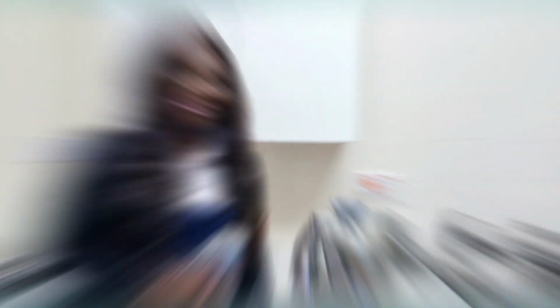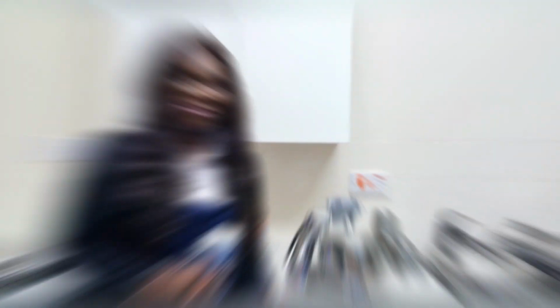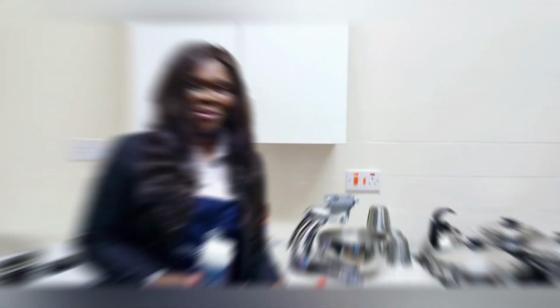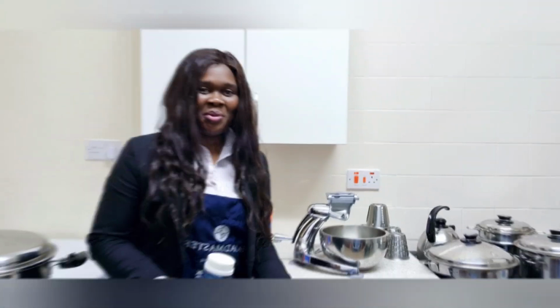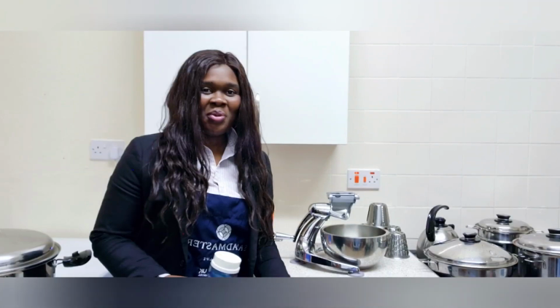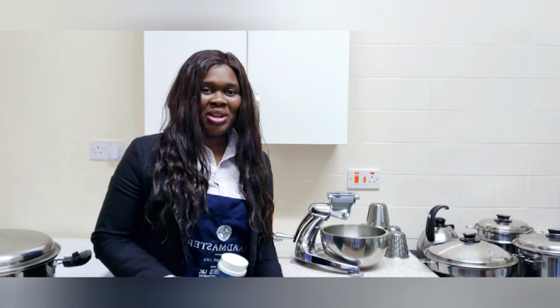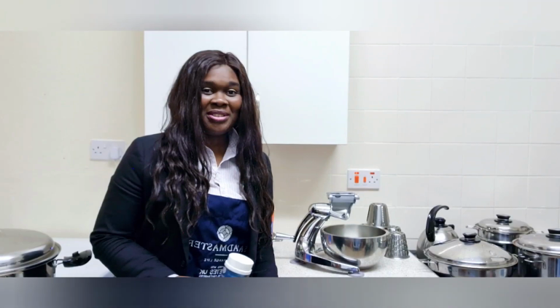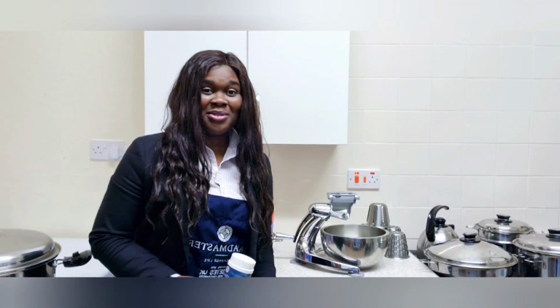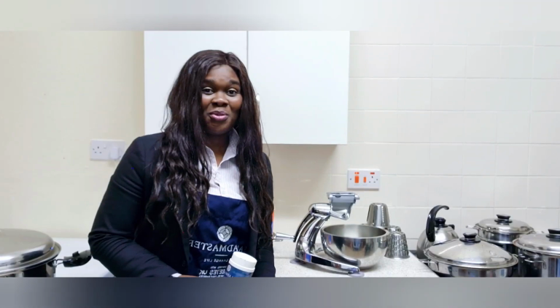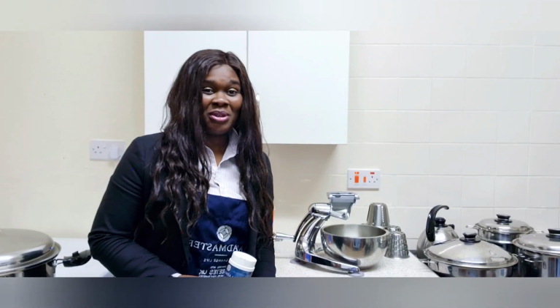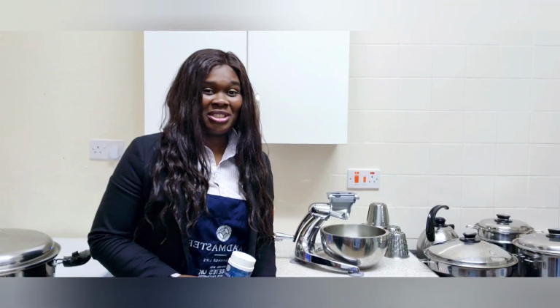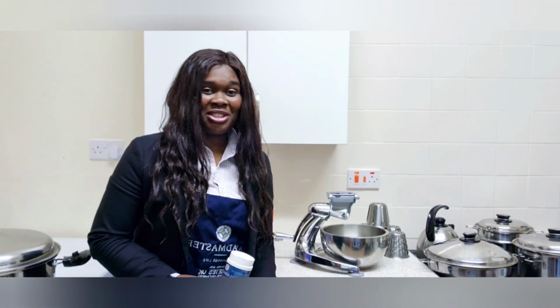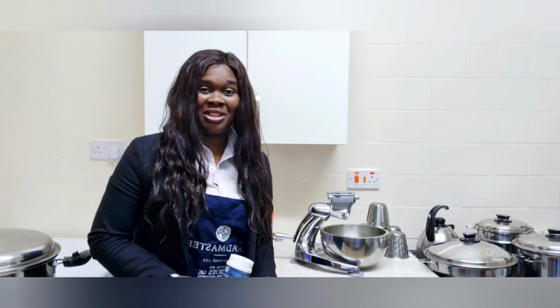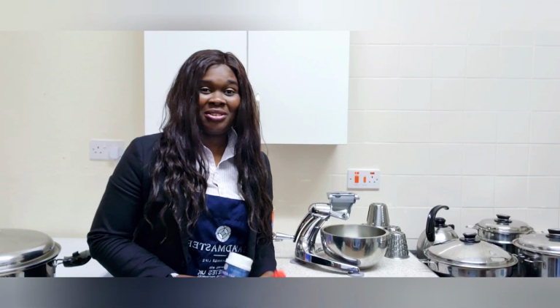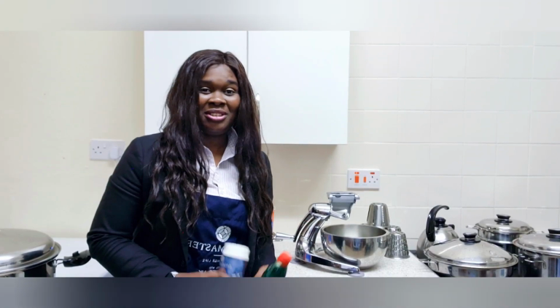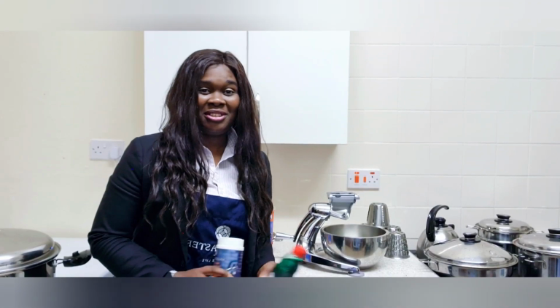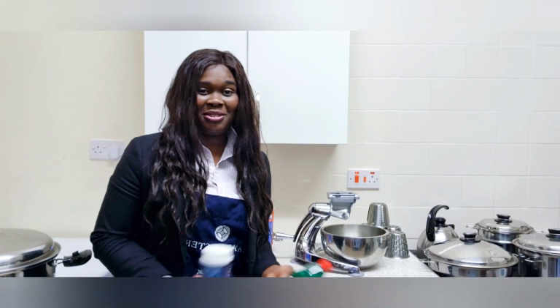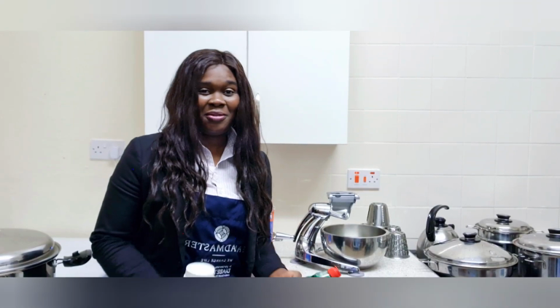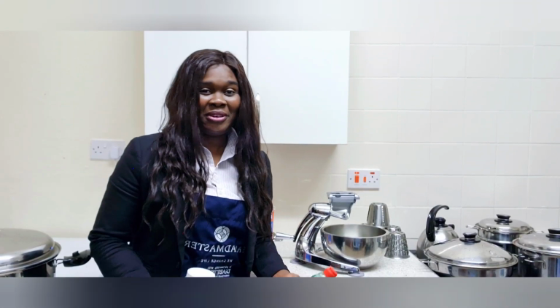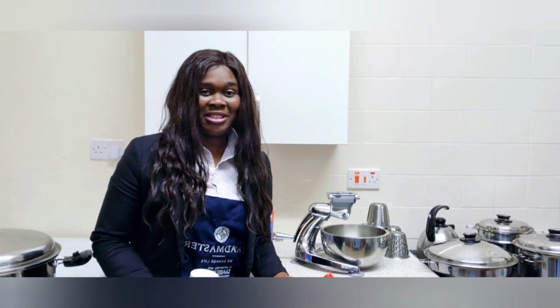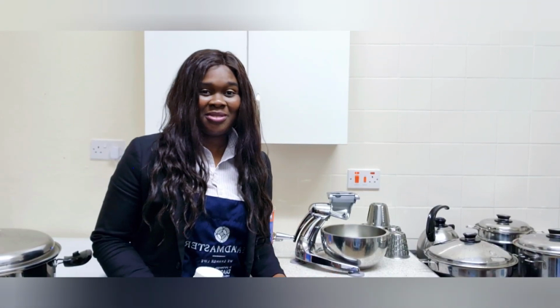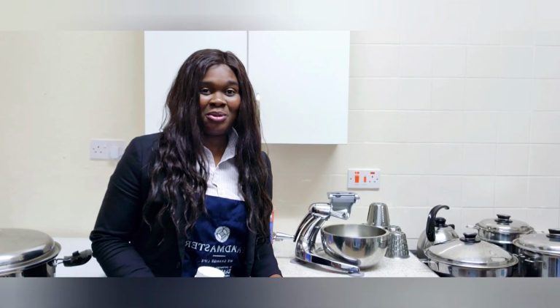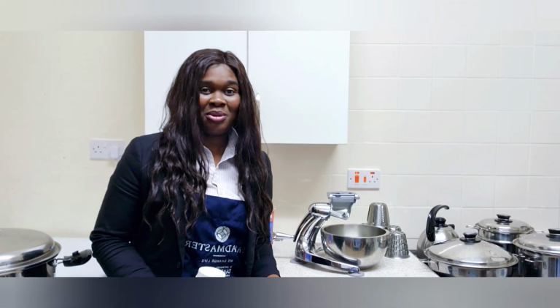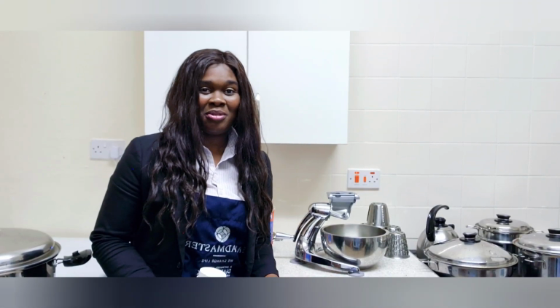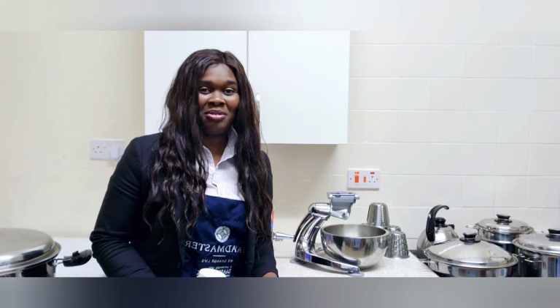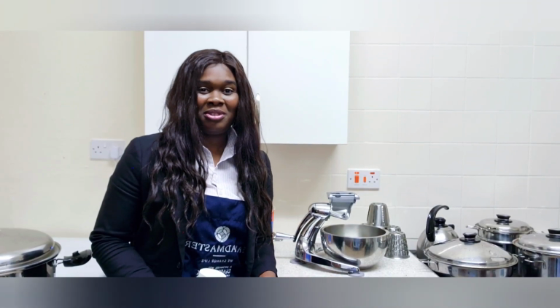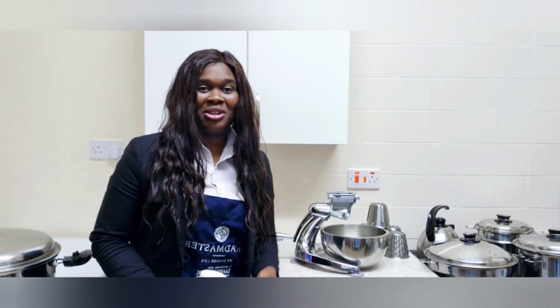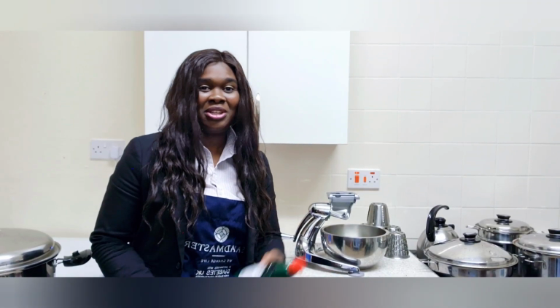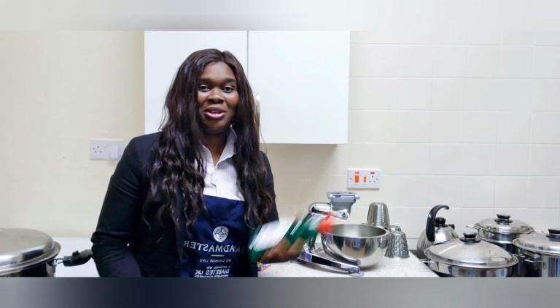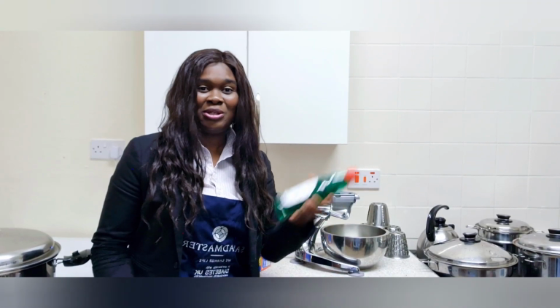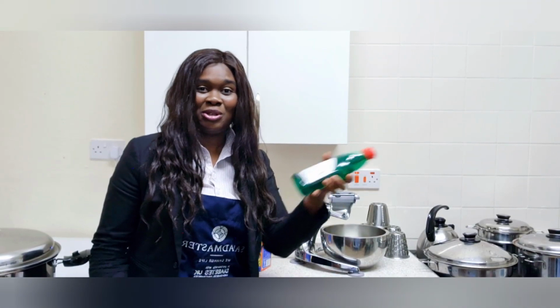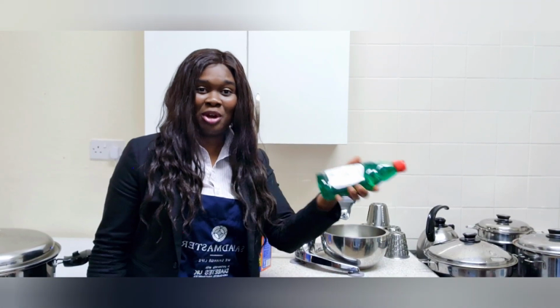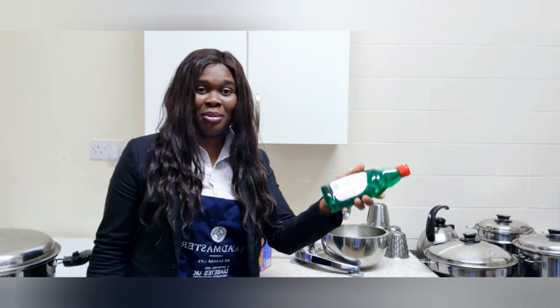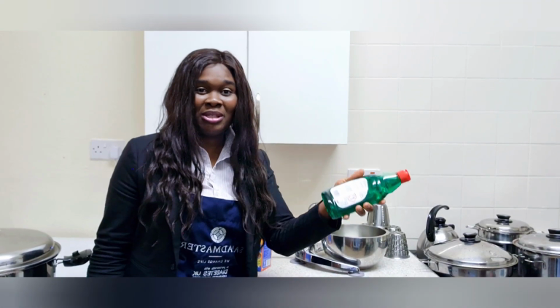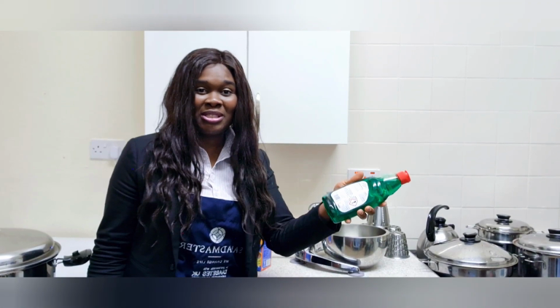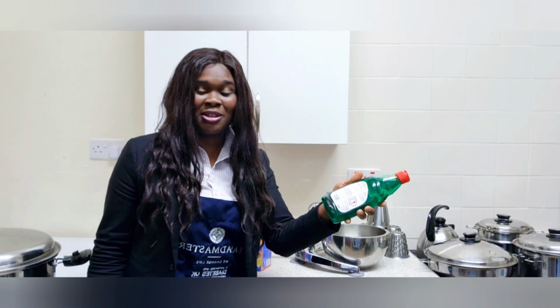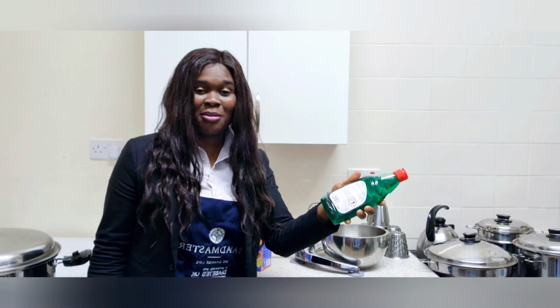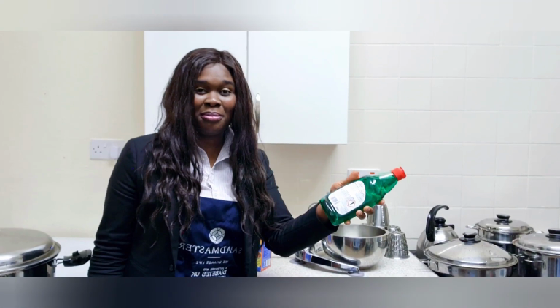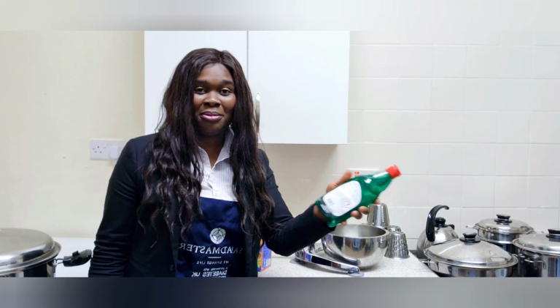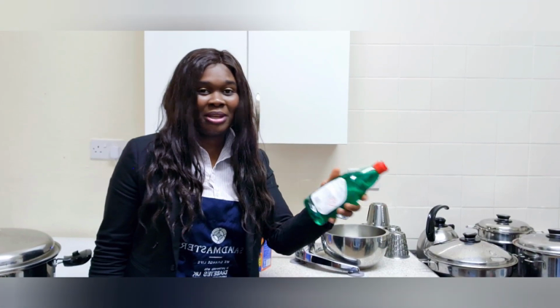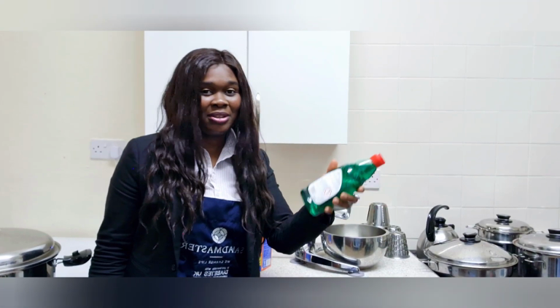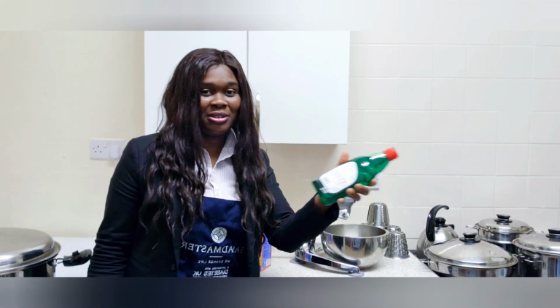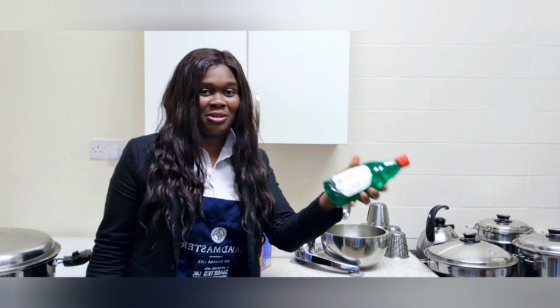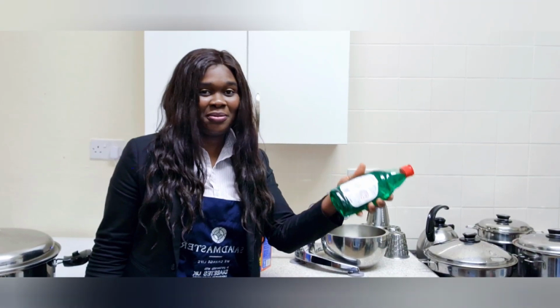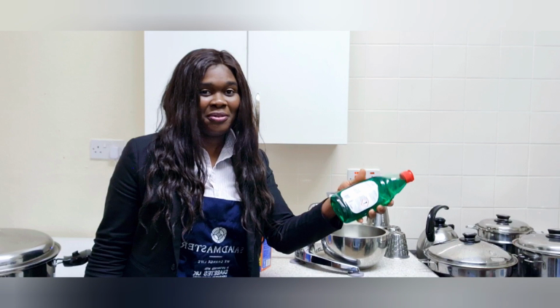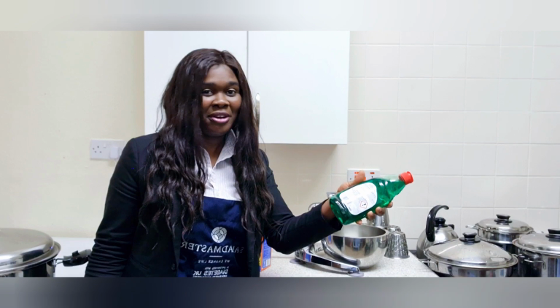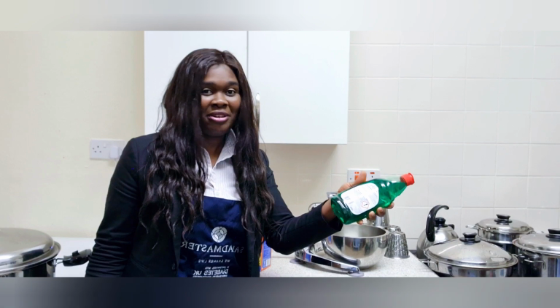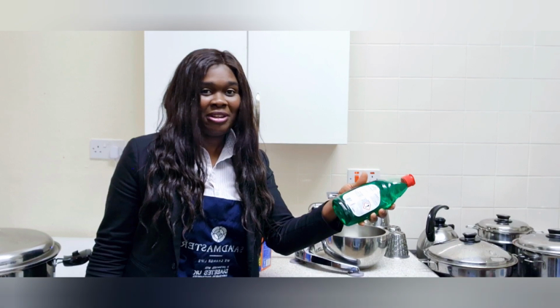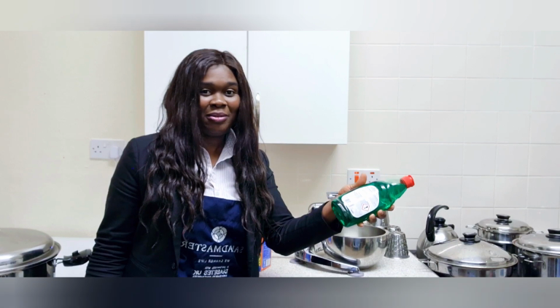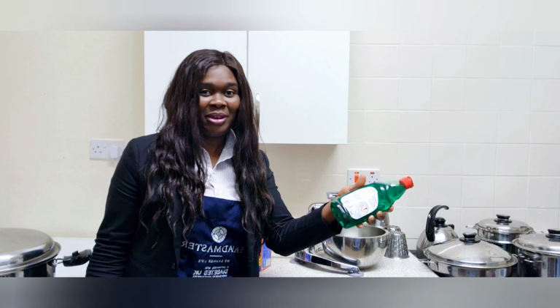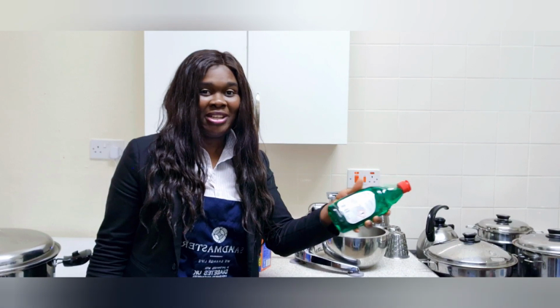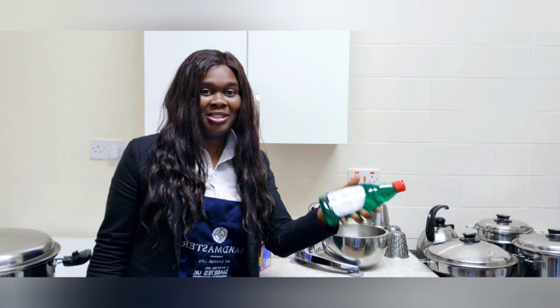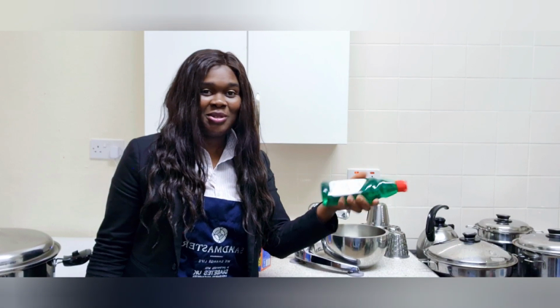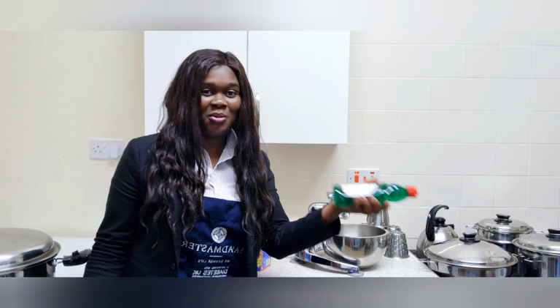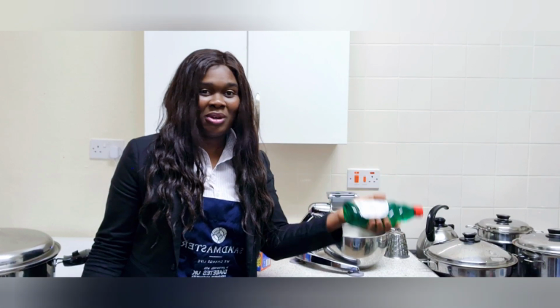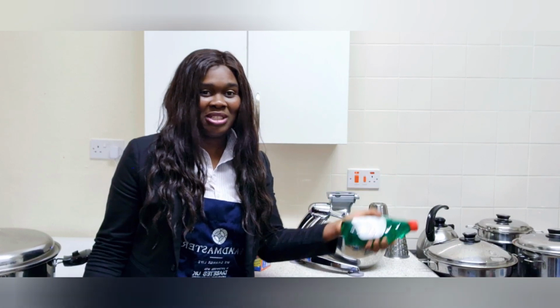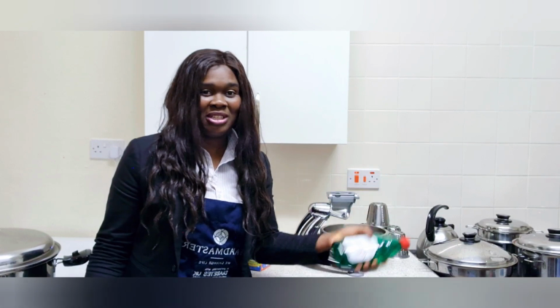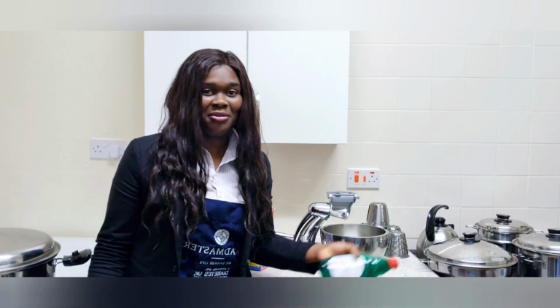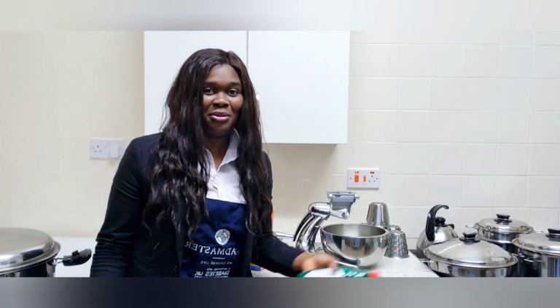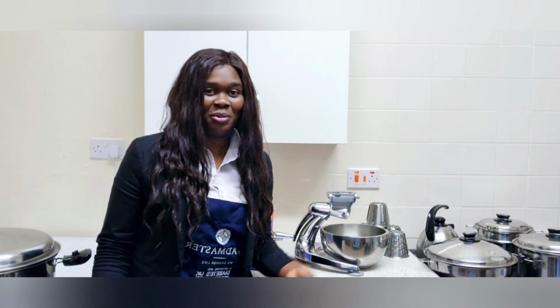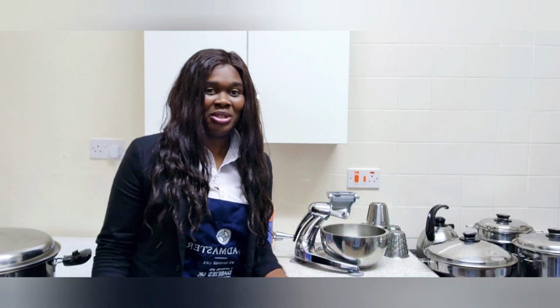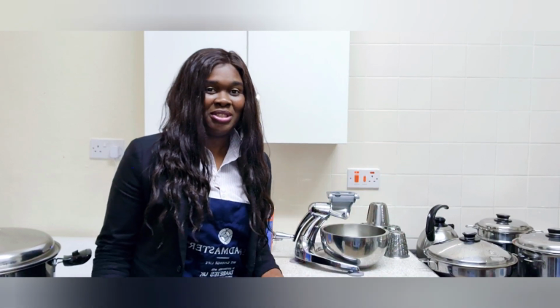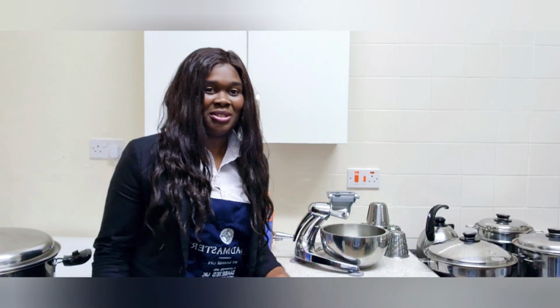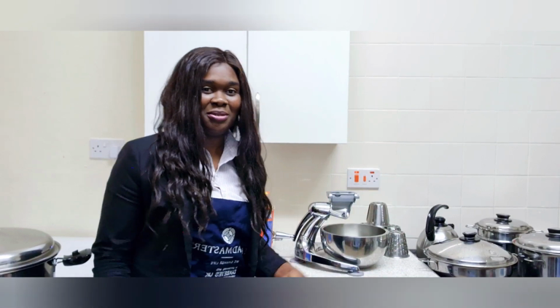If you want to wash it, you can use the first option — you can use your normal soap, you can use your fairy liquid to wash it if you want to.